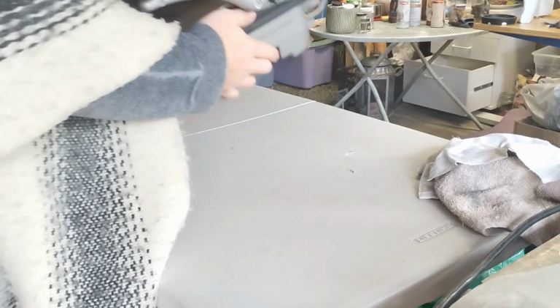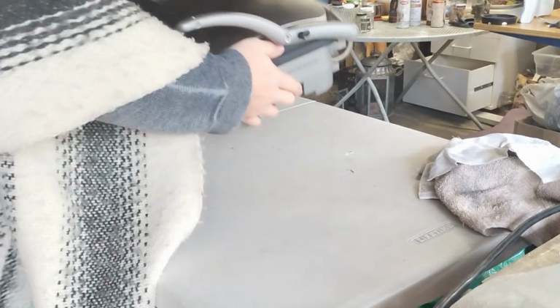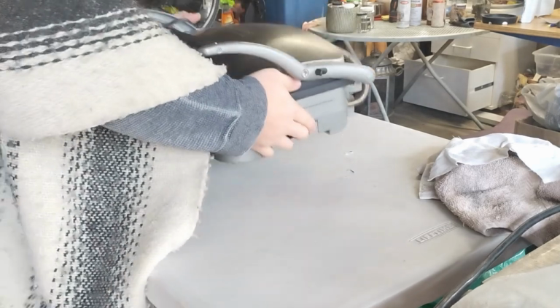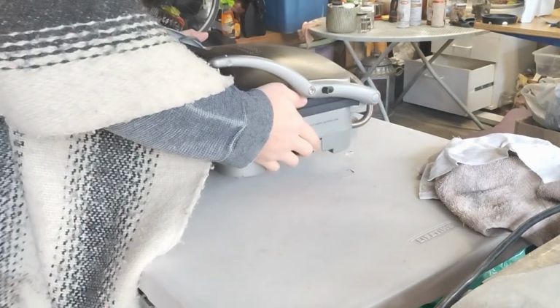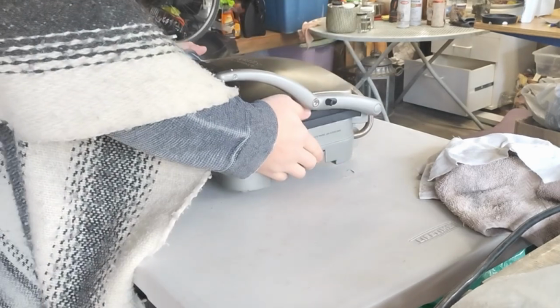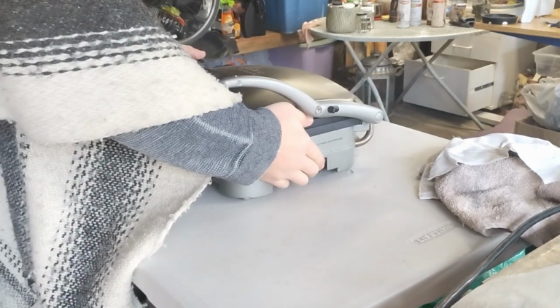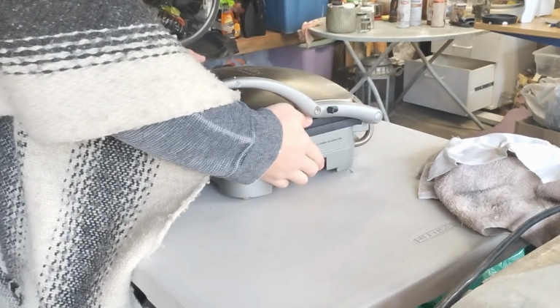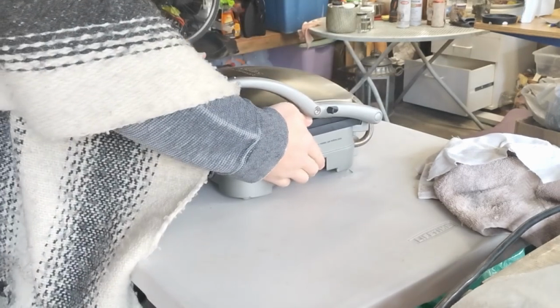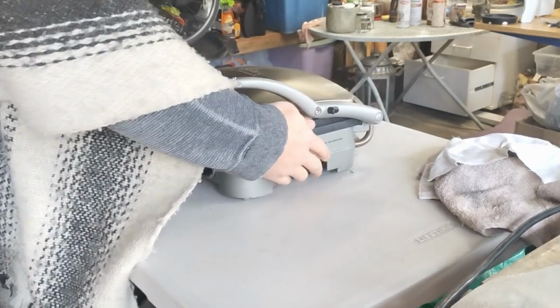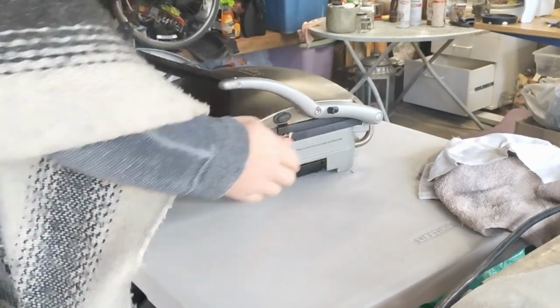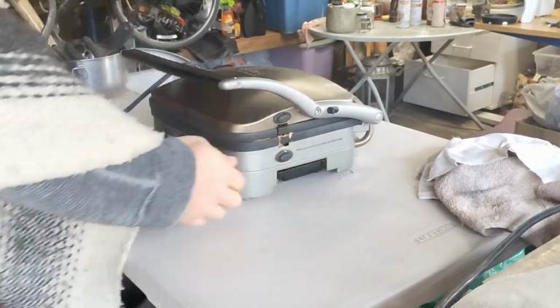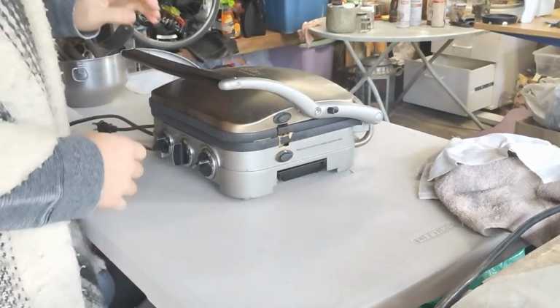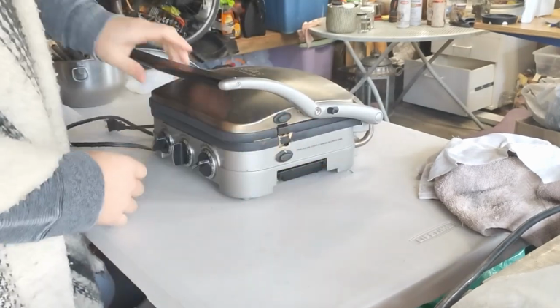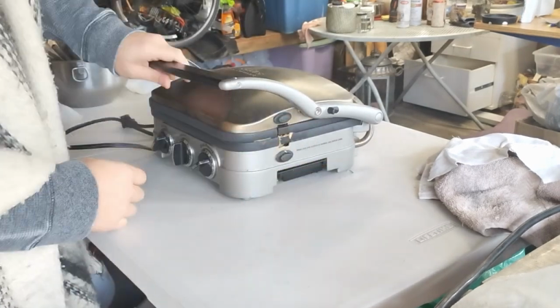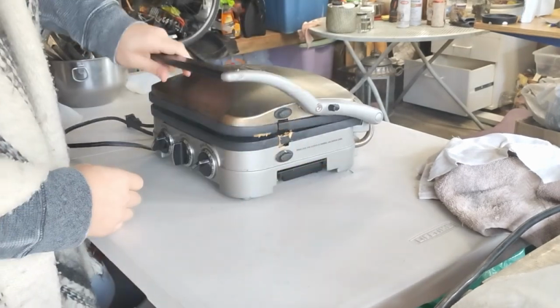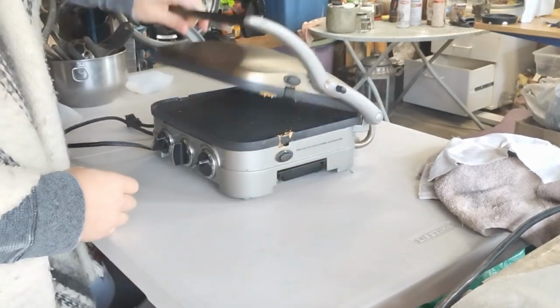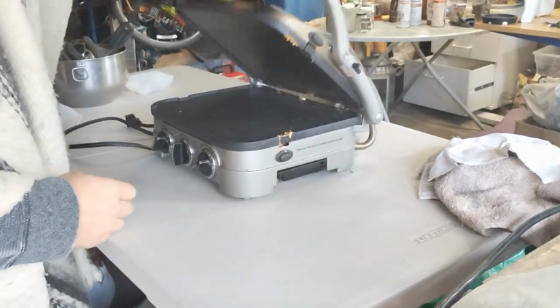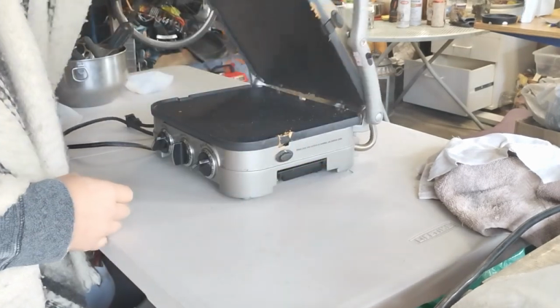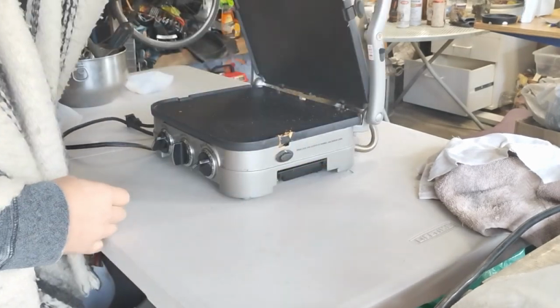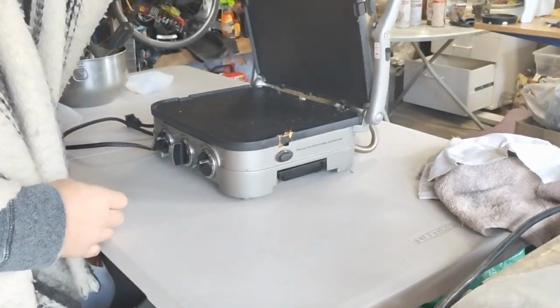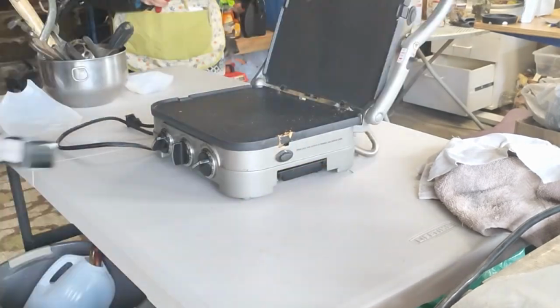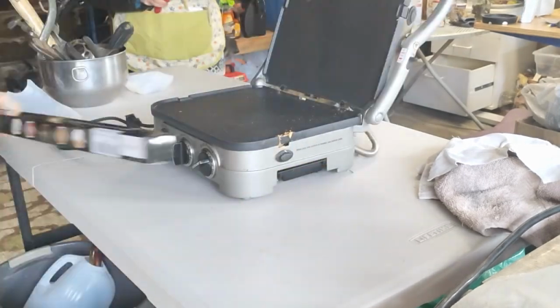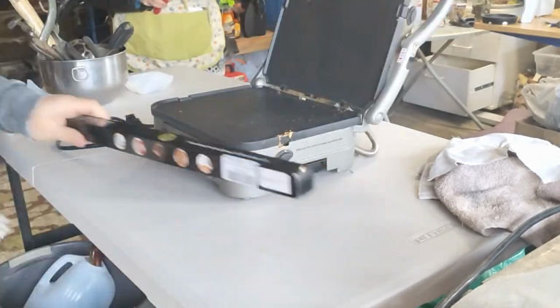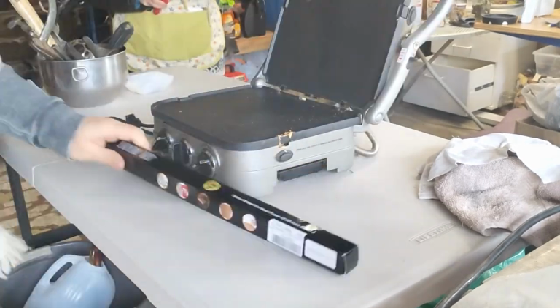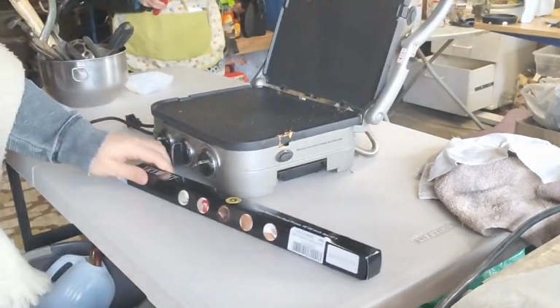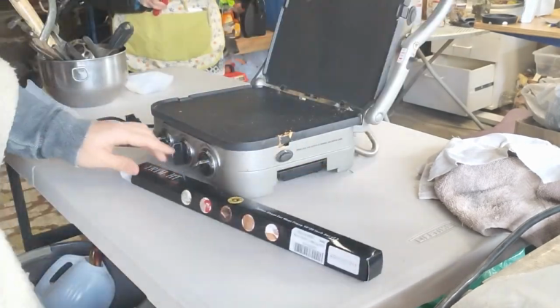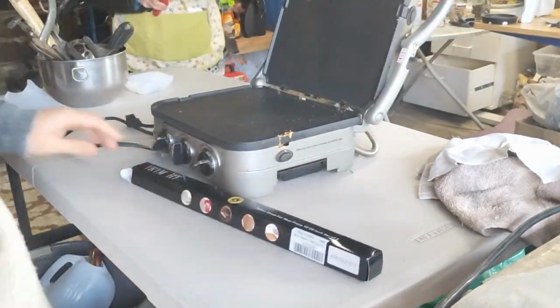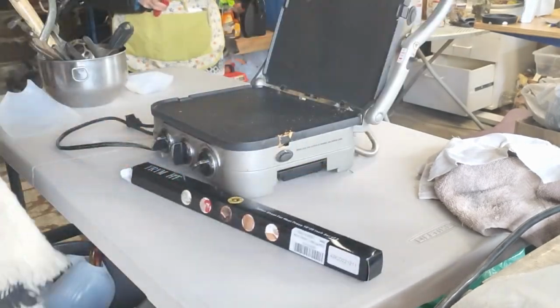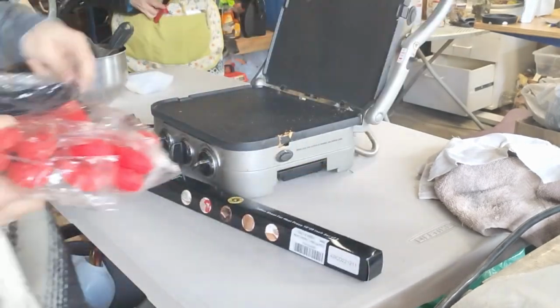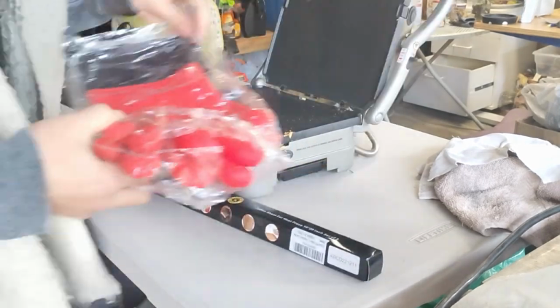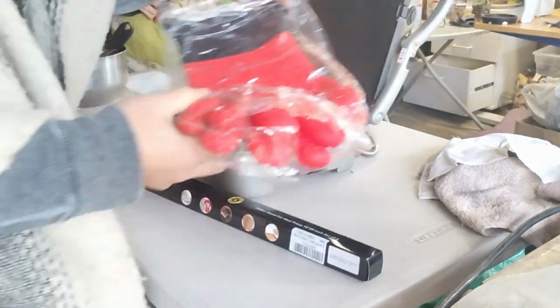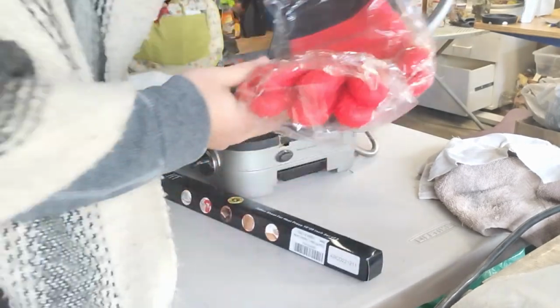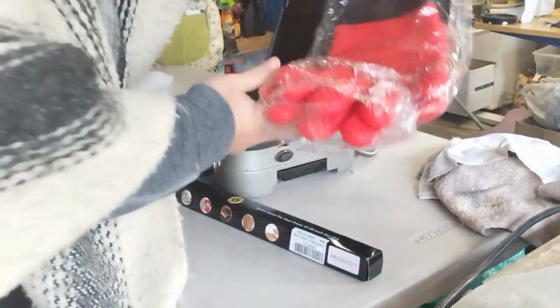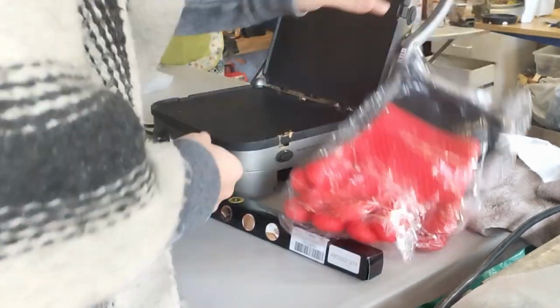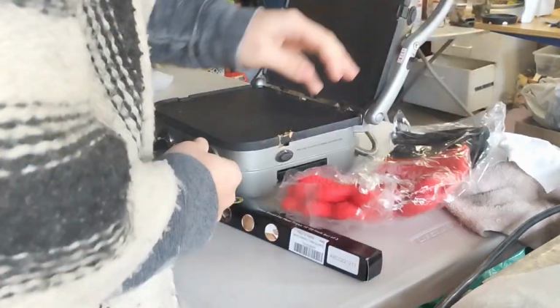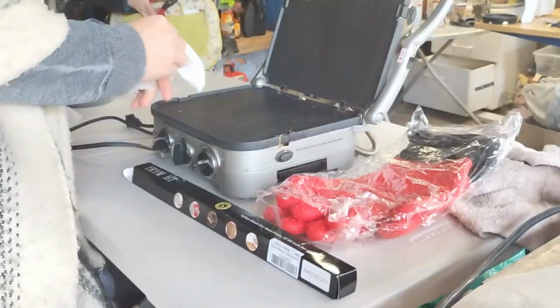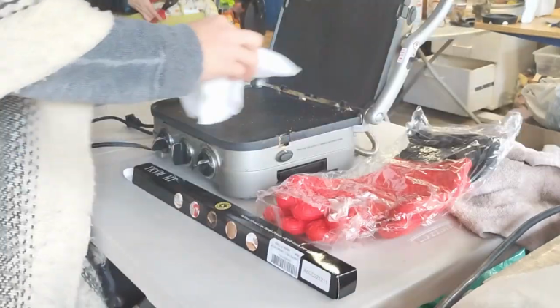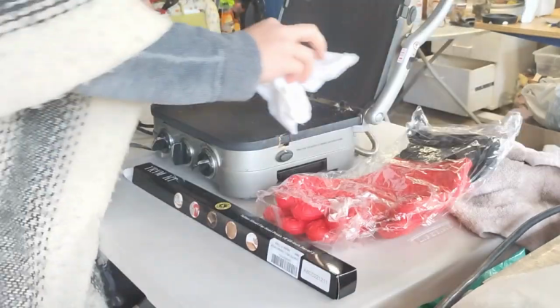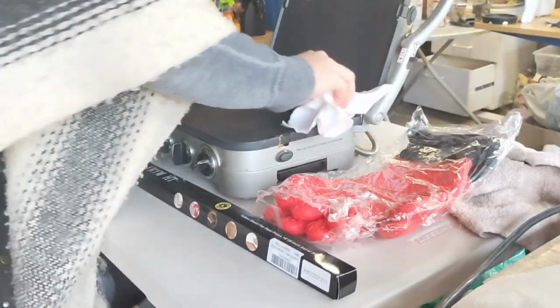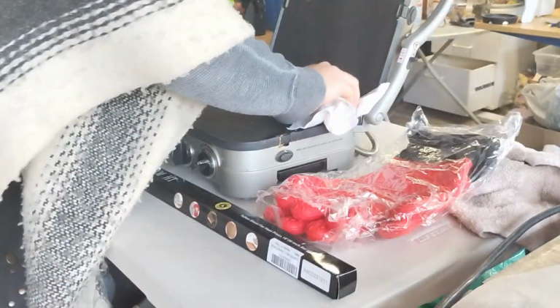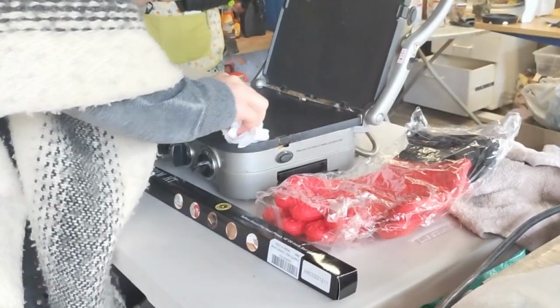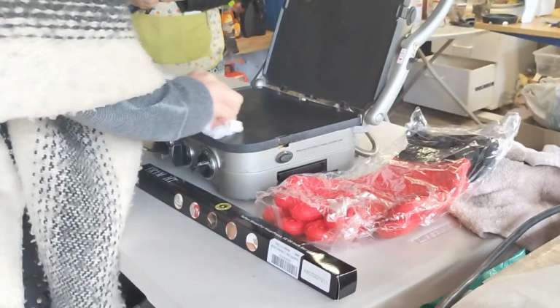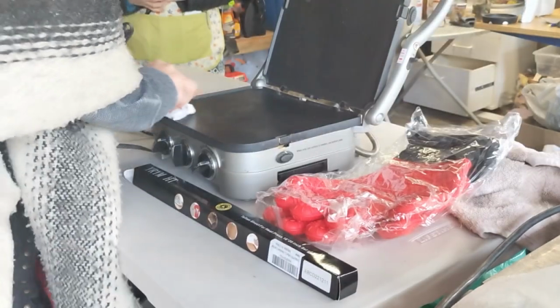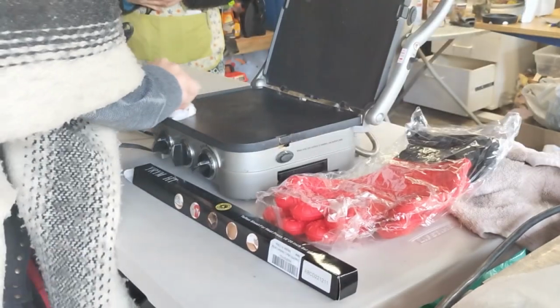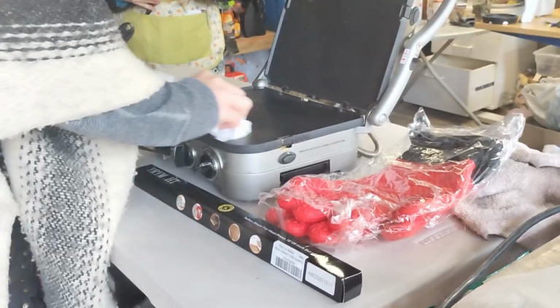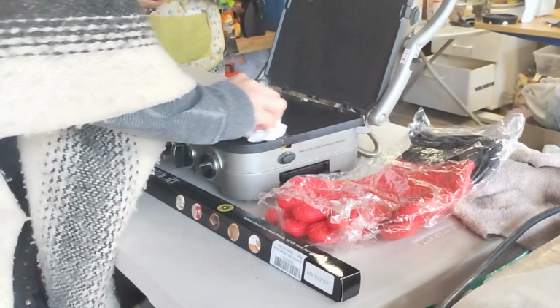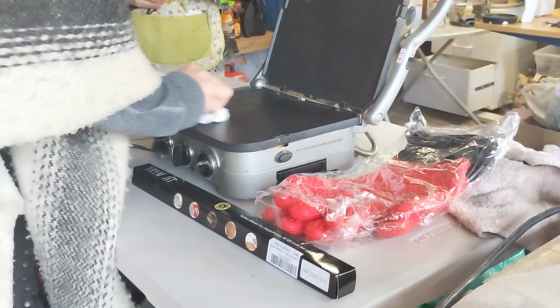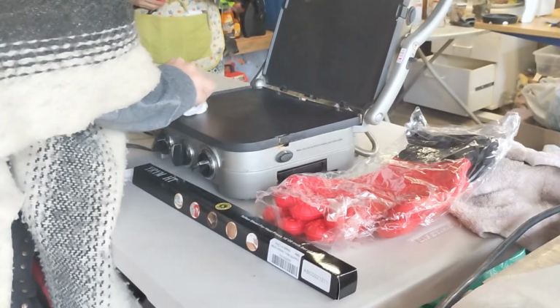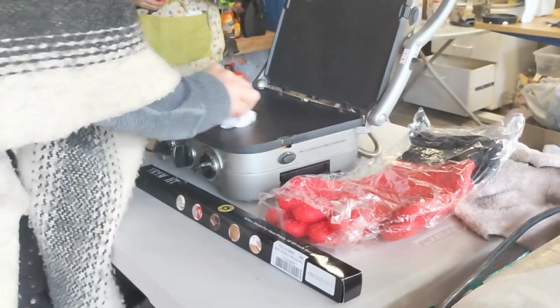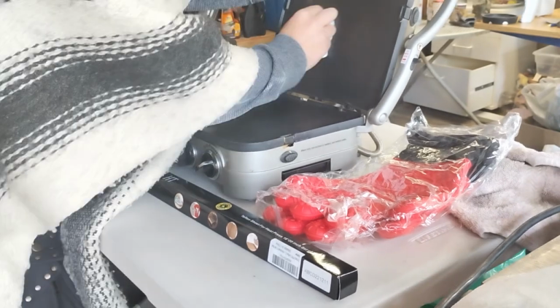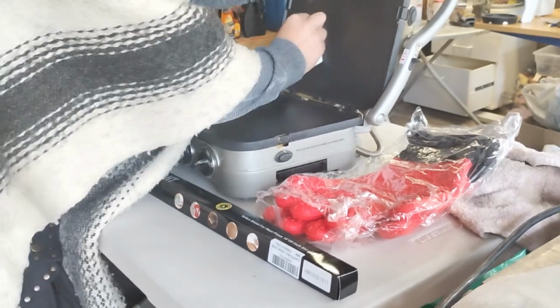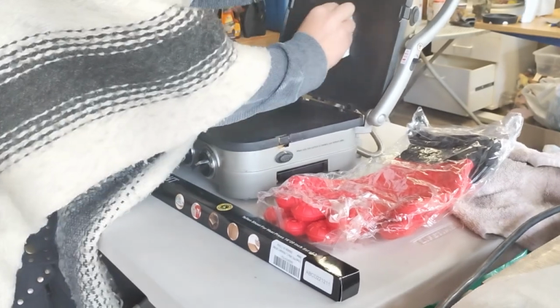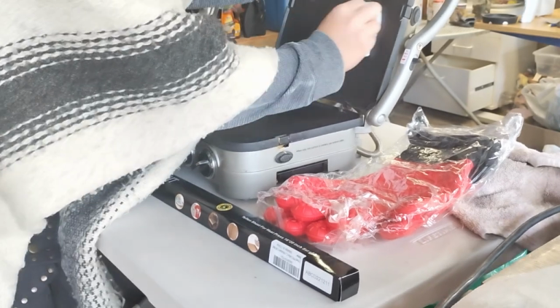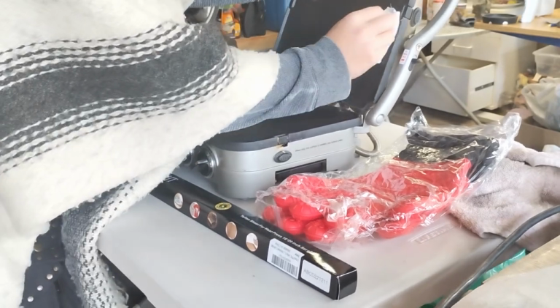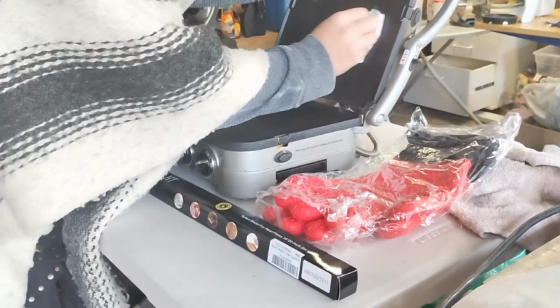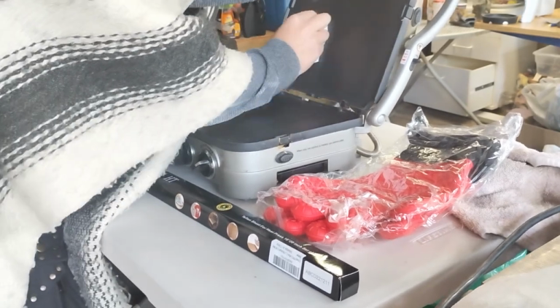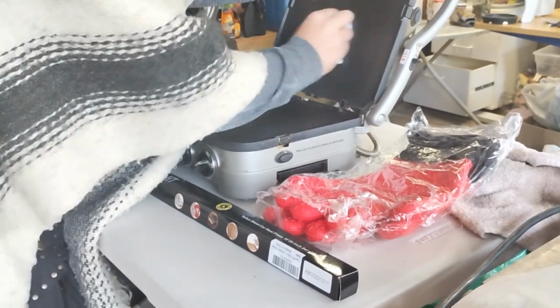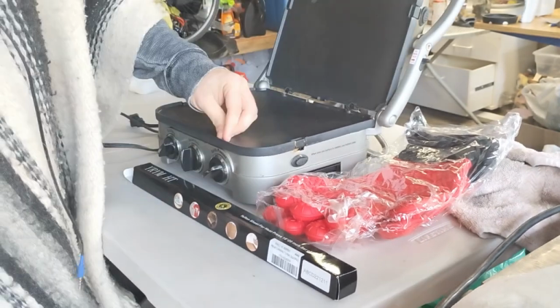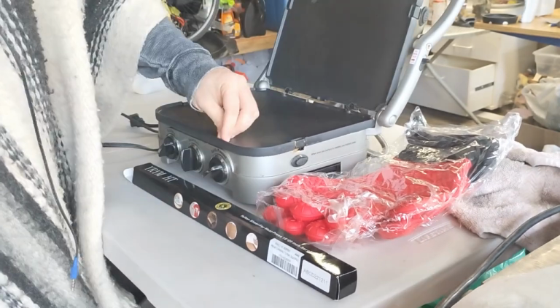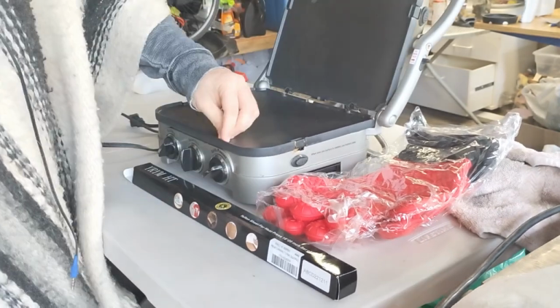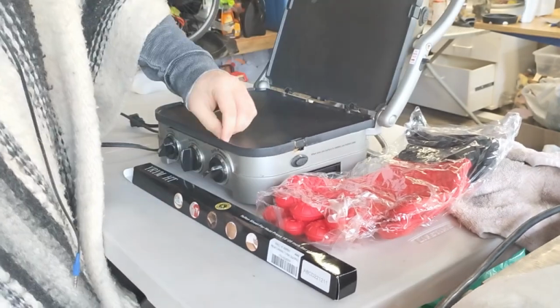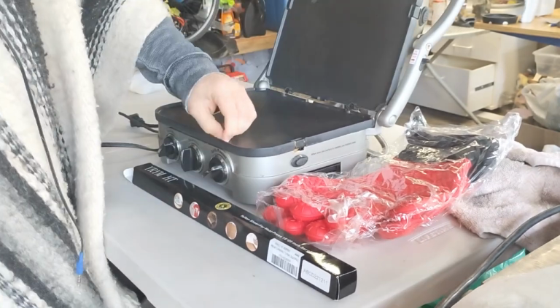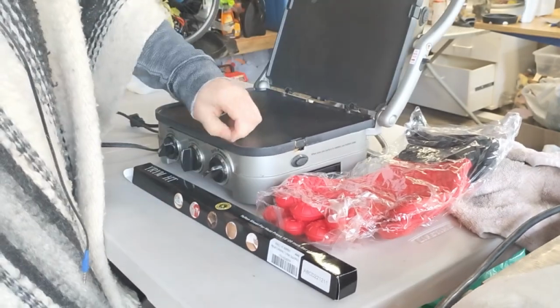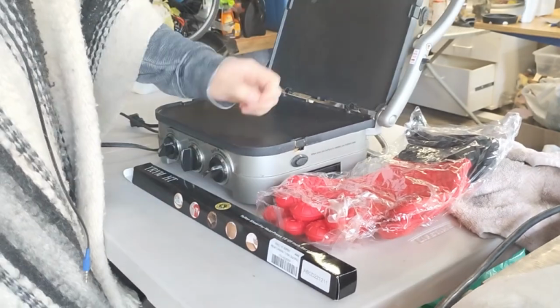Sandwich press, Teflon baking sheets, silicone gloves. Clean up the press, make sure nothing weird is on it.